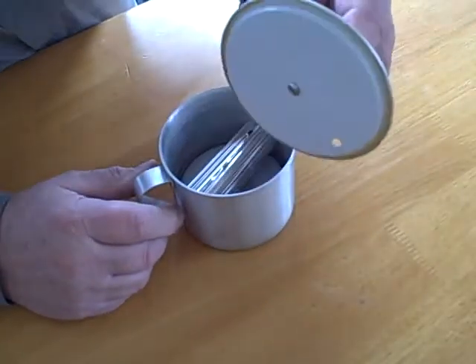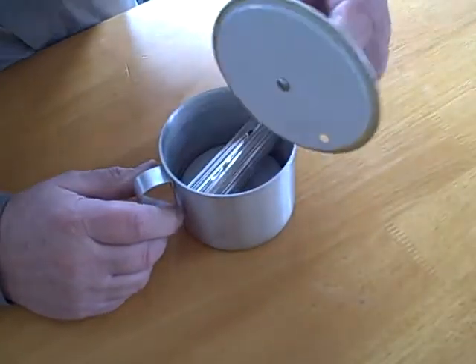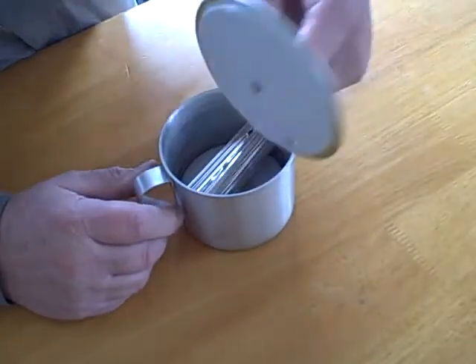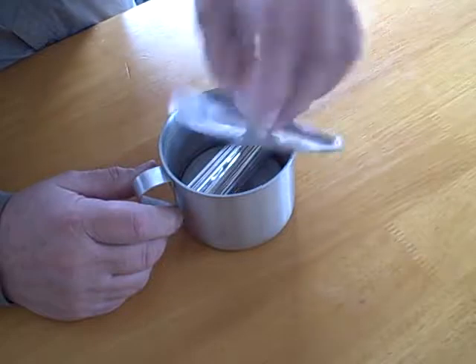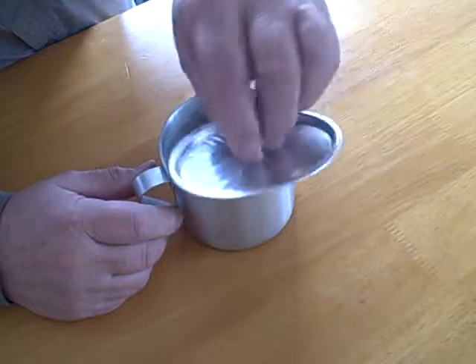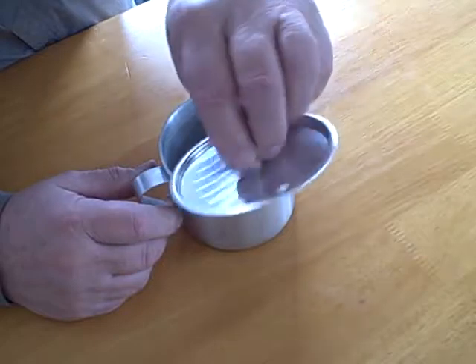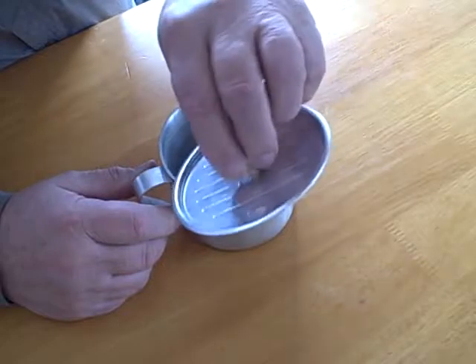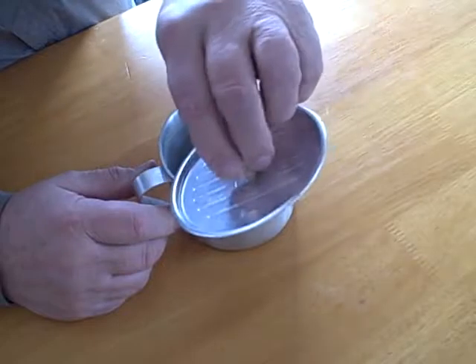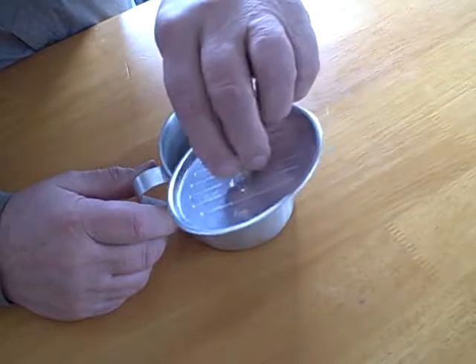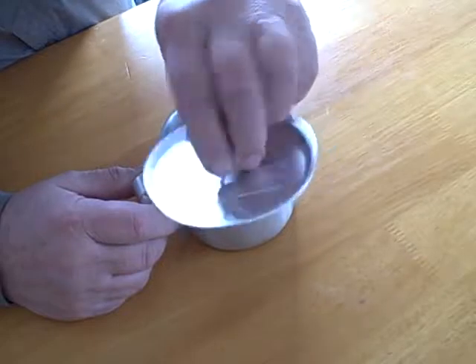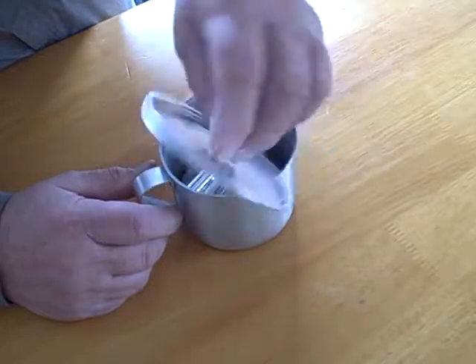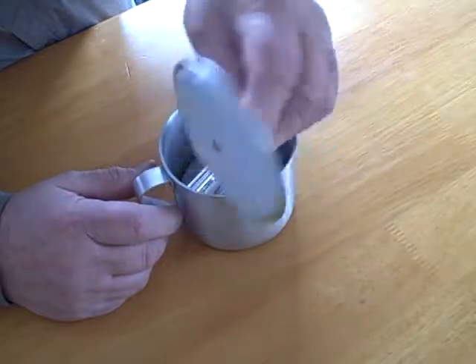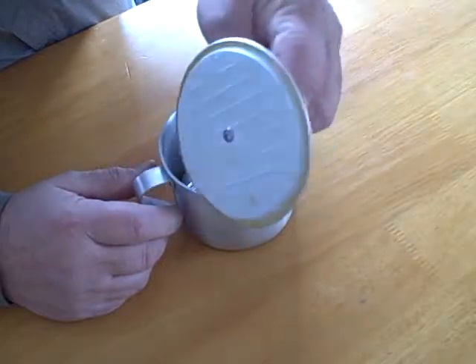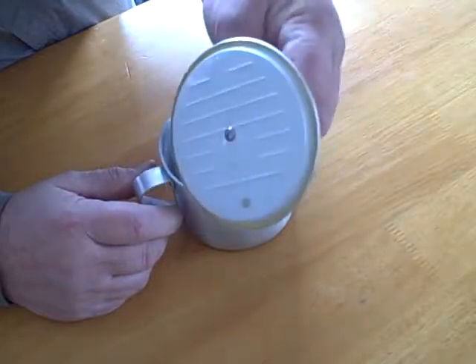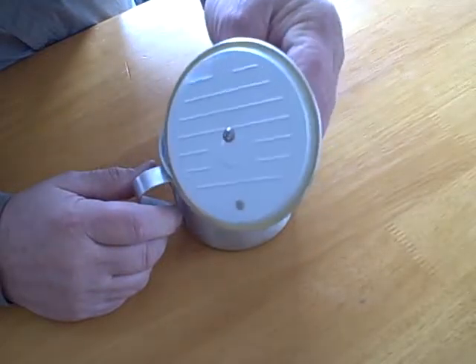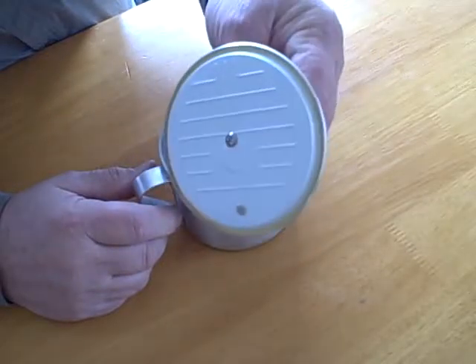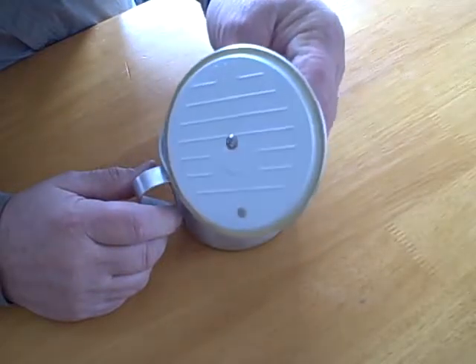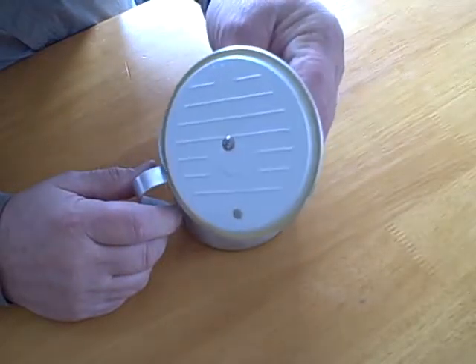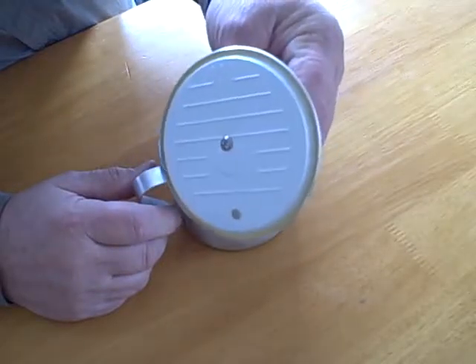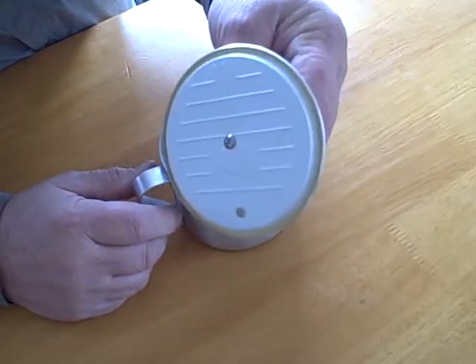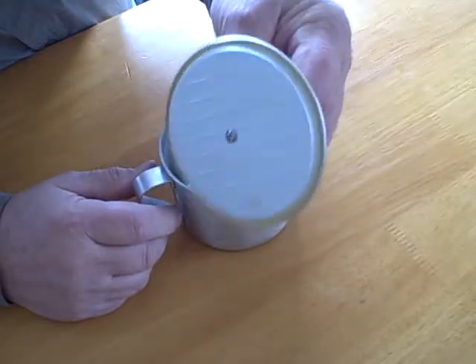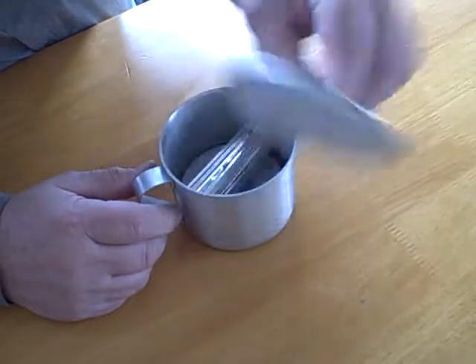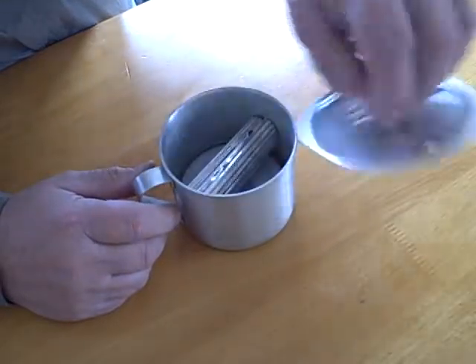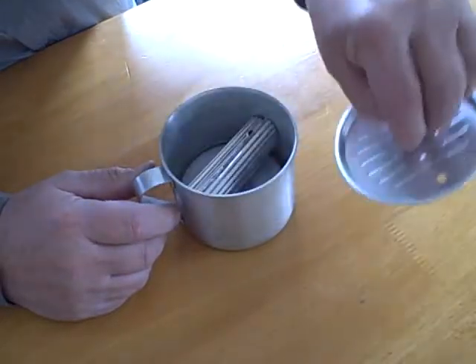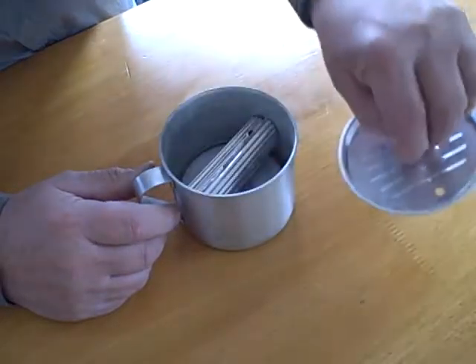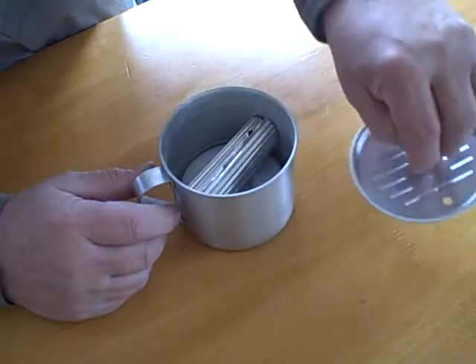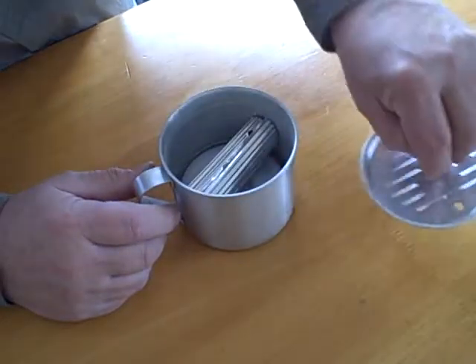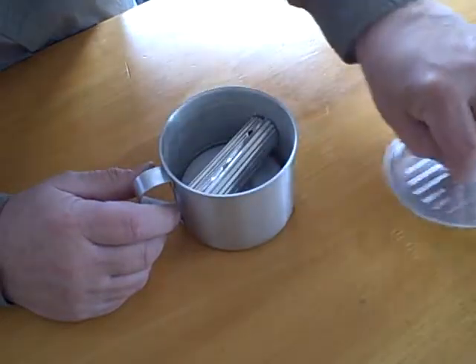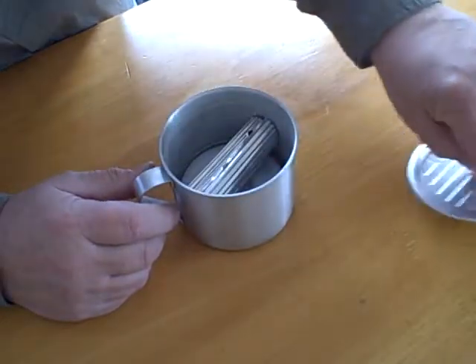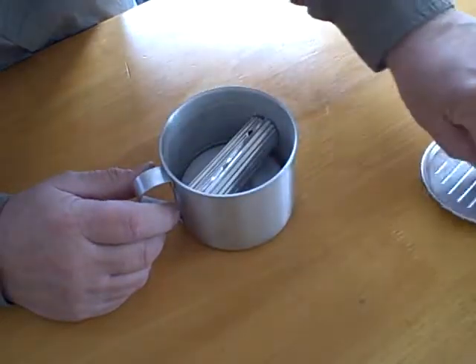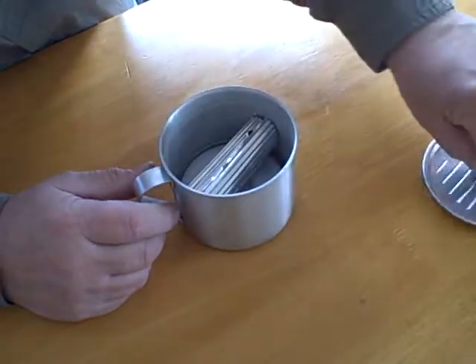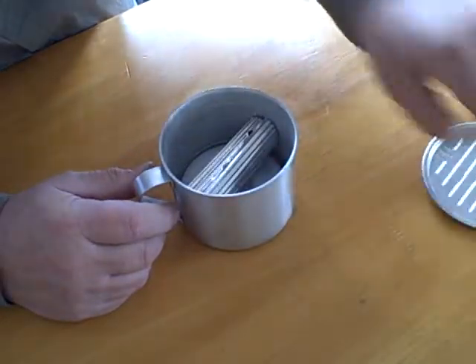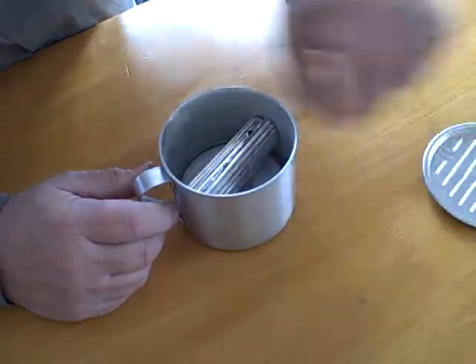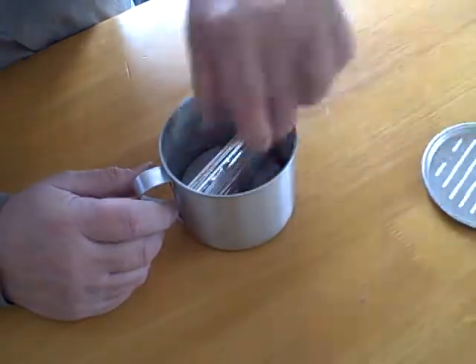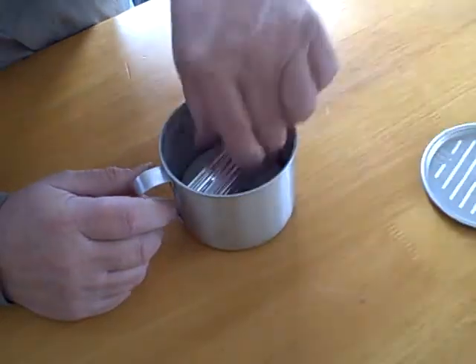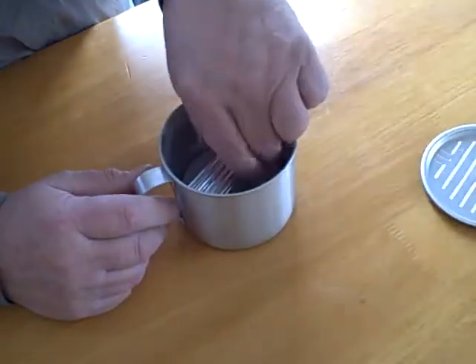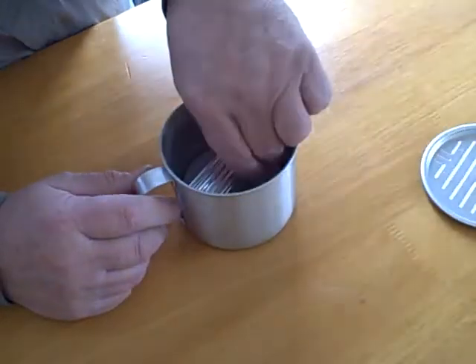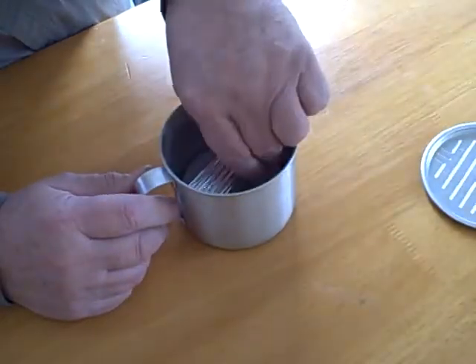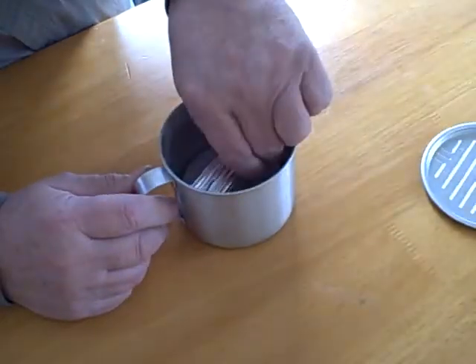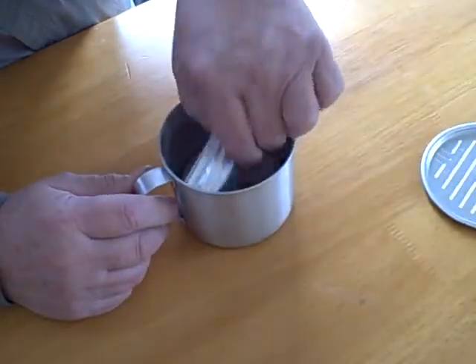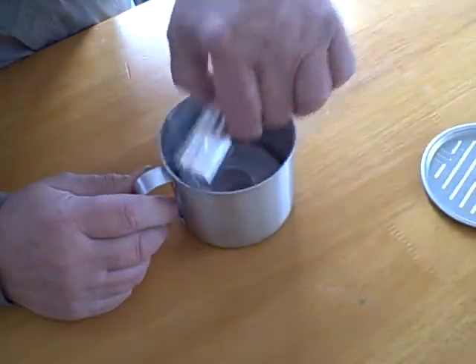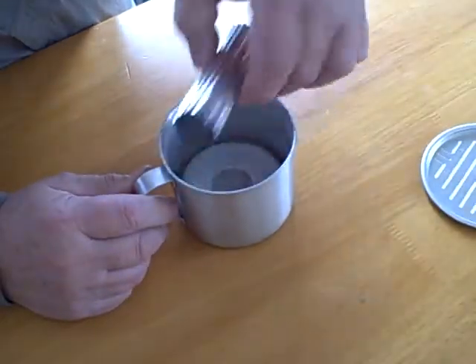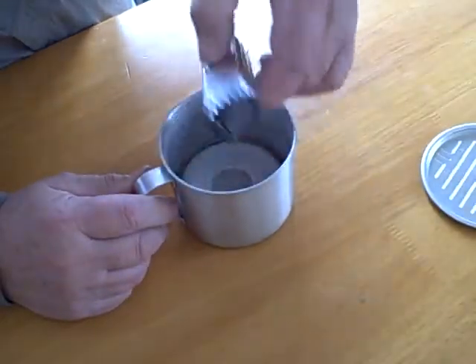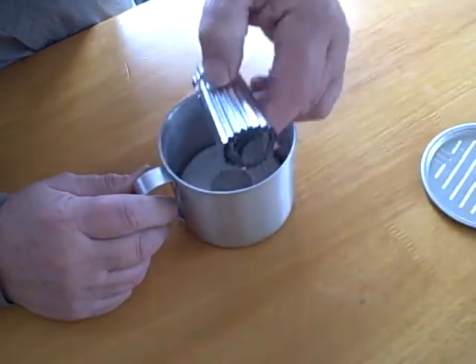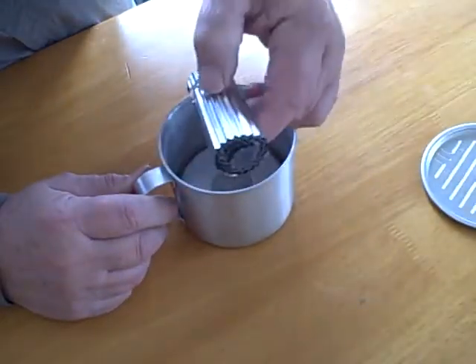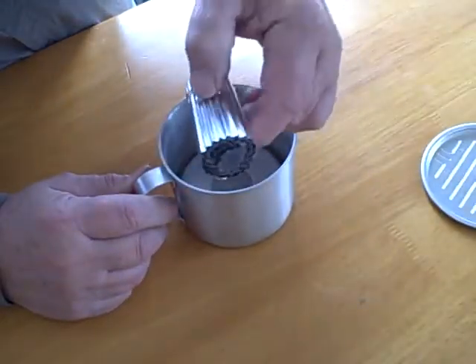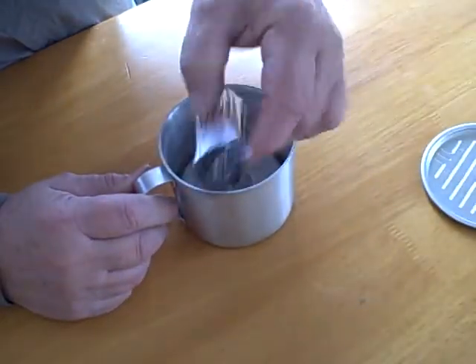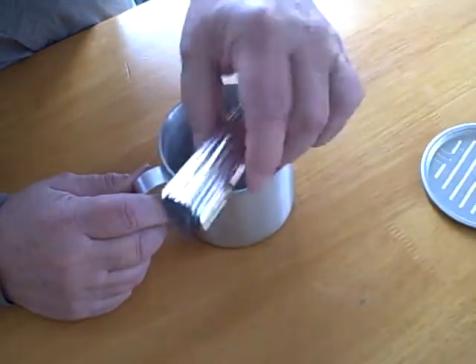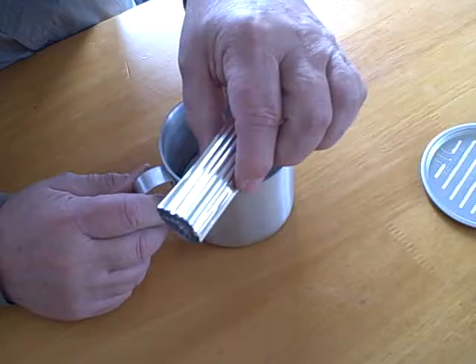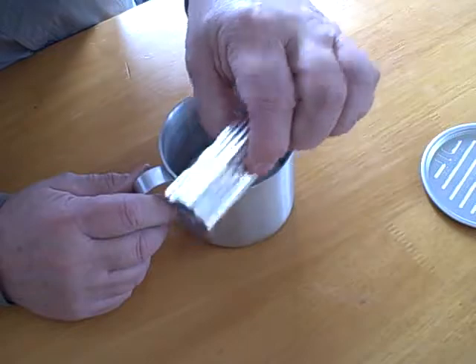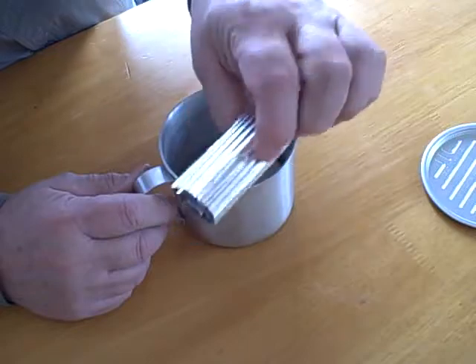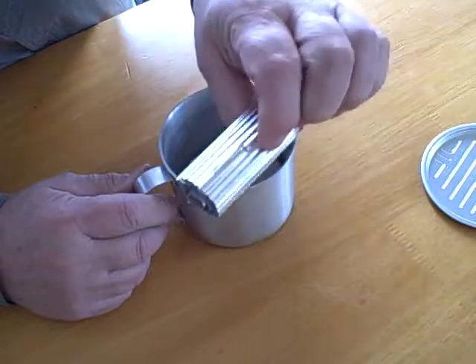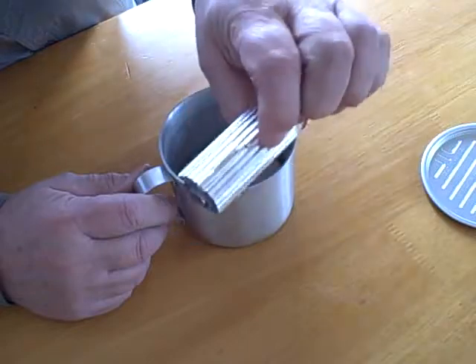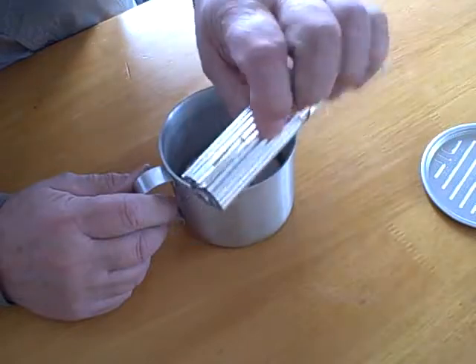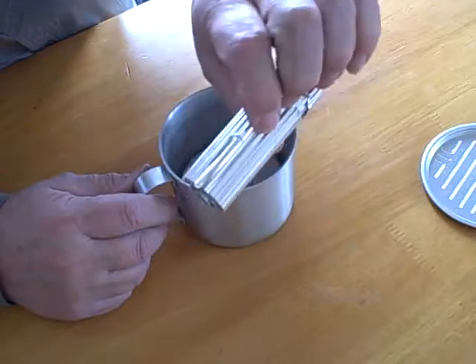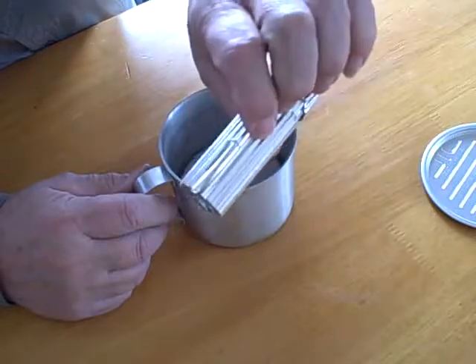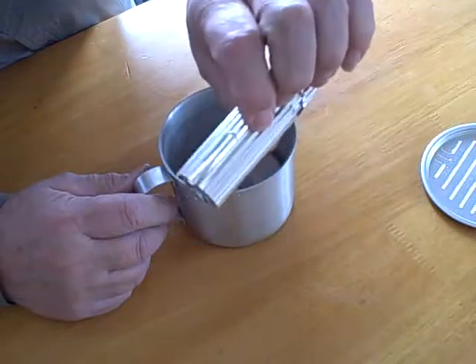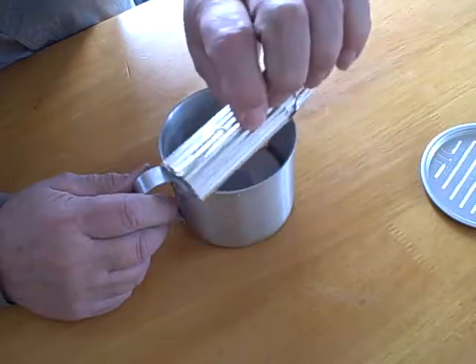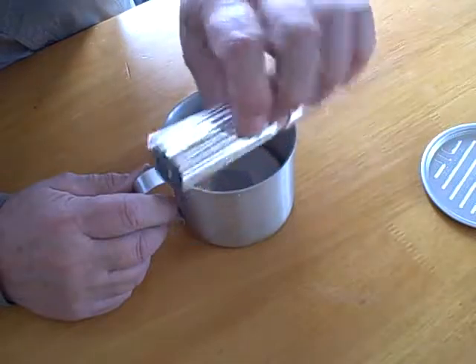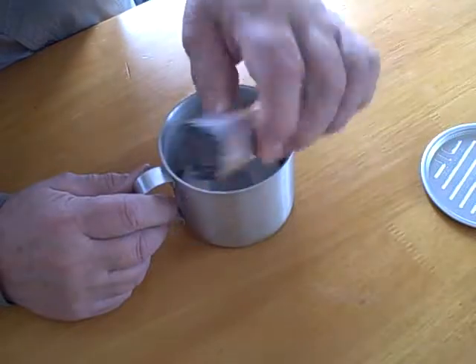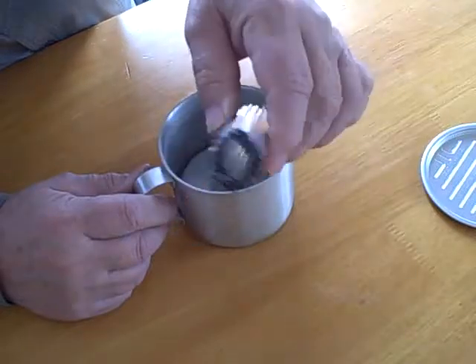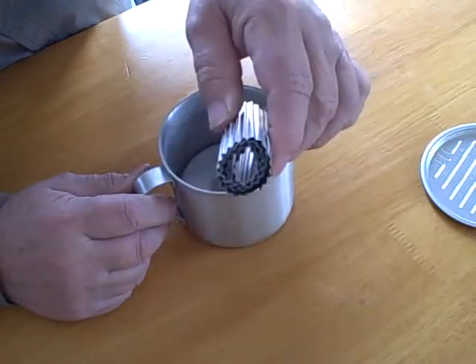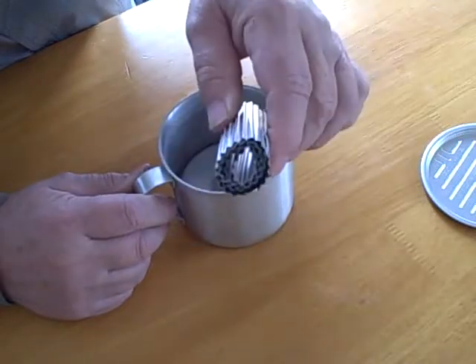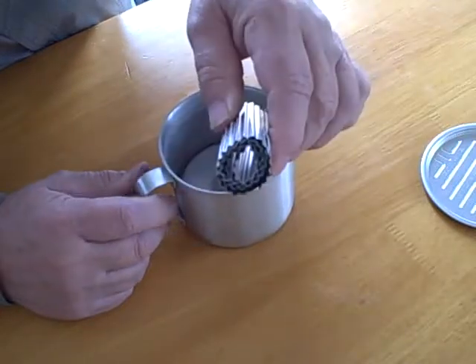This is the lid for the Amusem mug — easy fold windscreen.